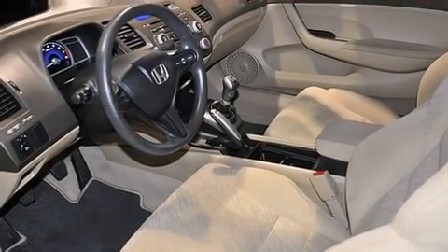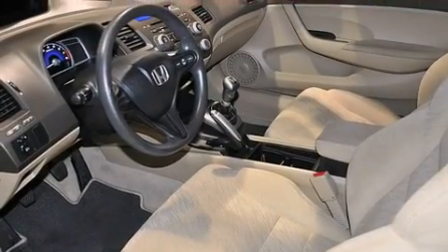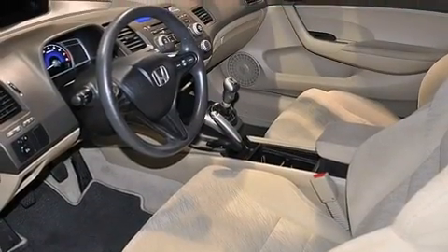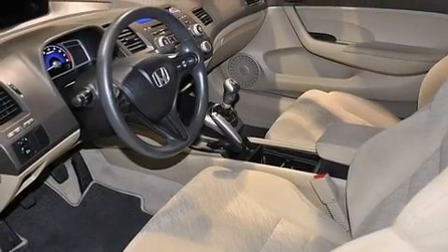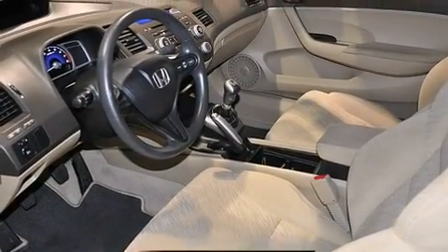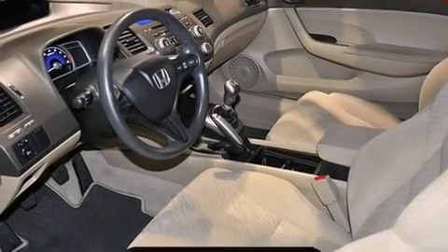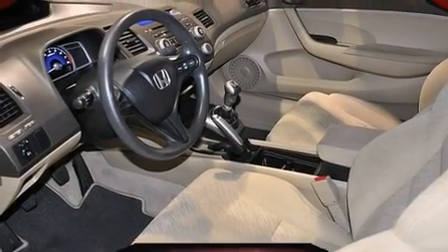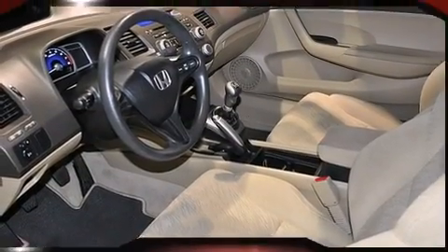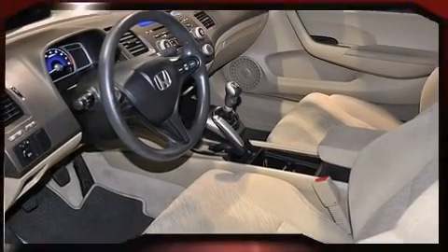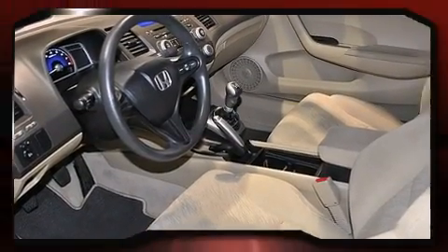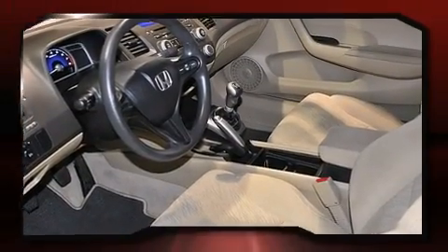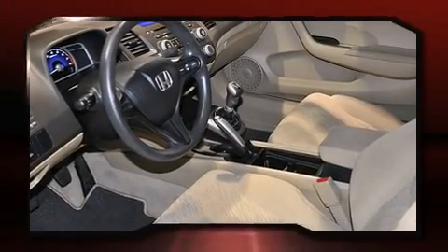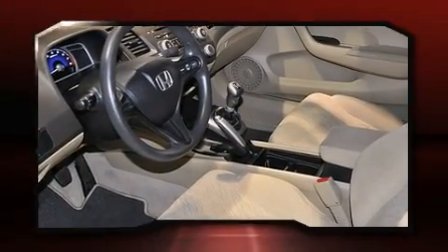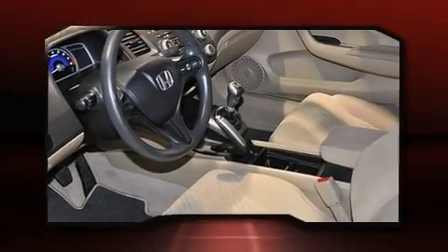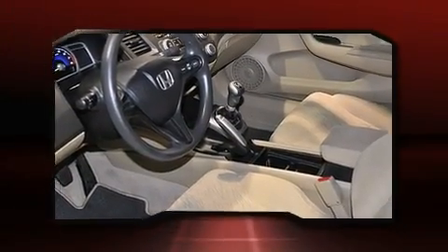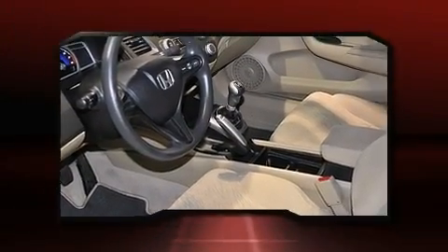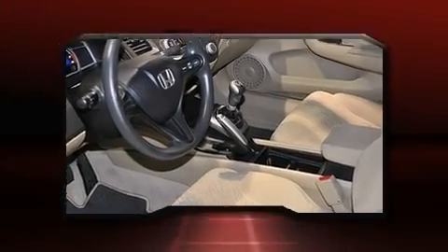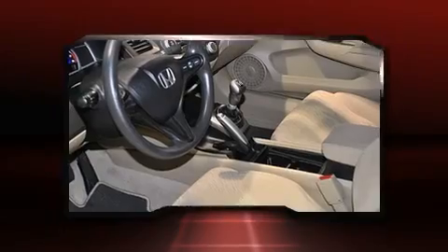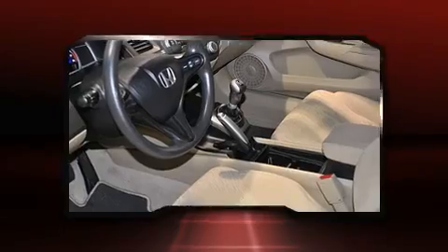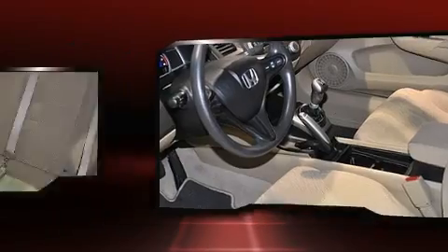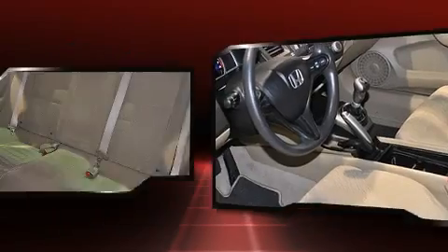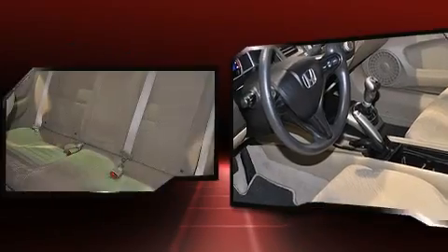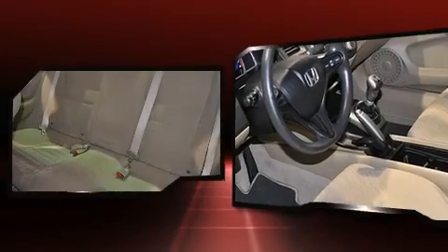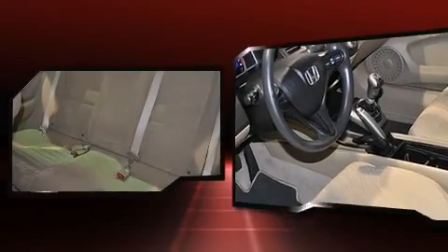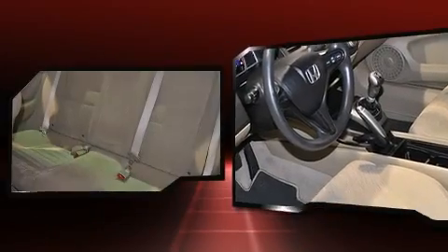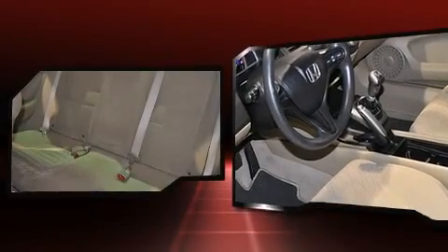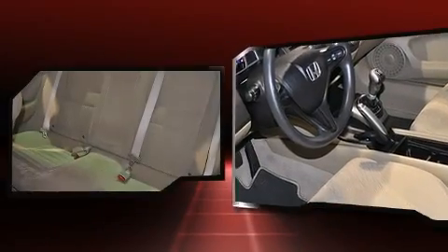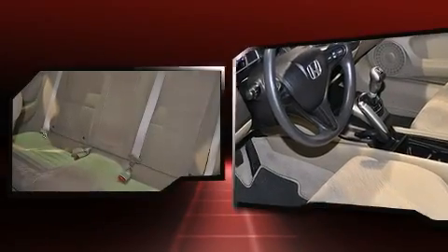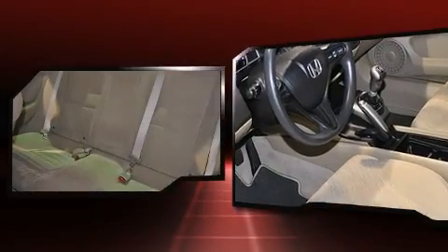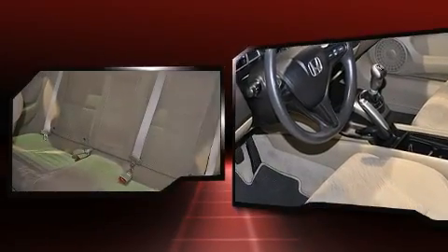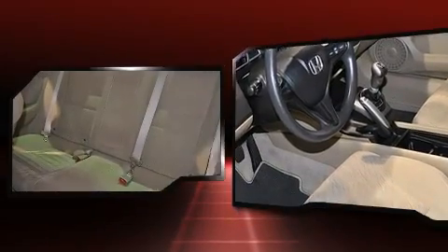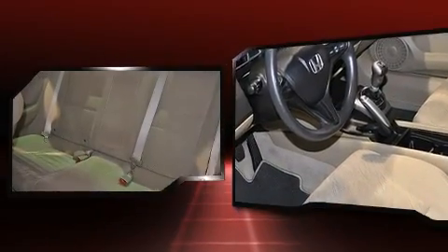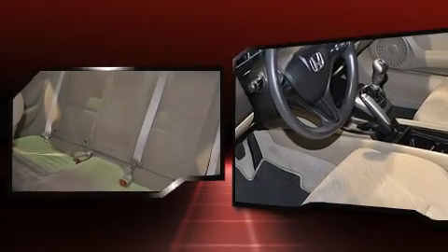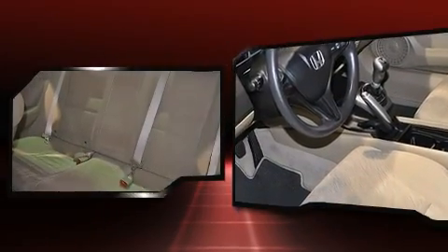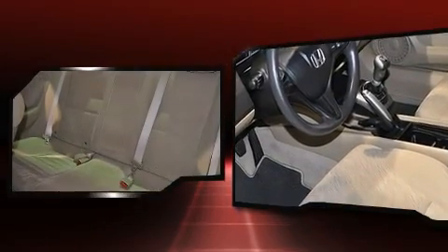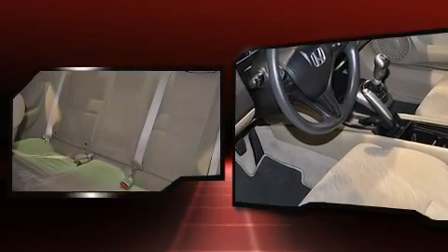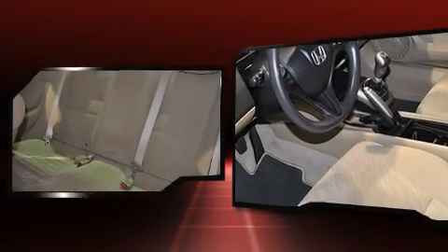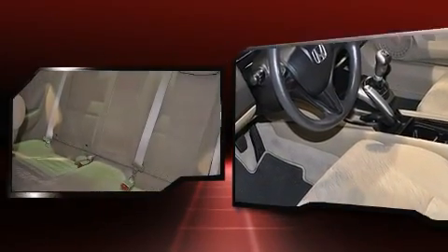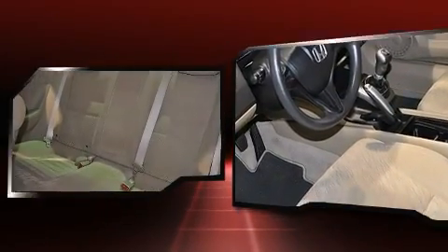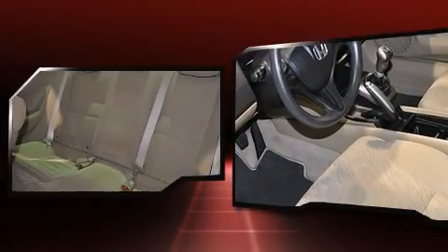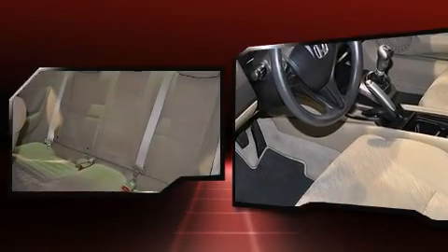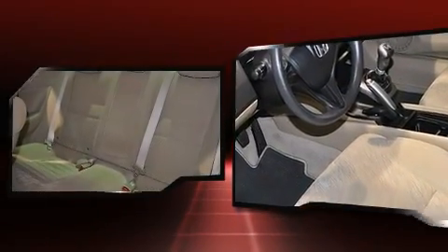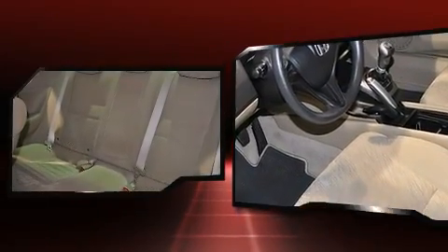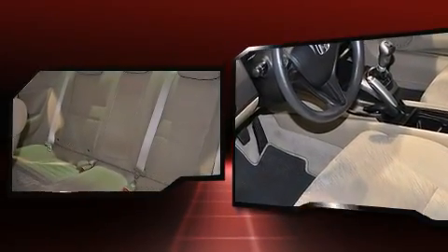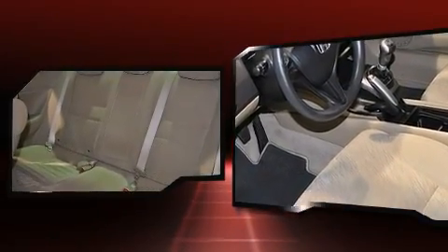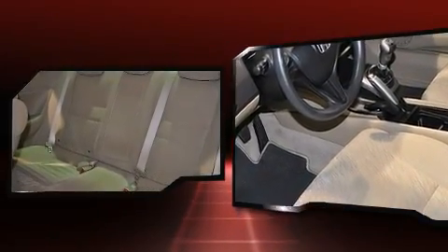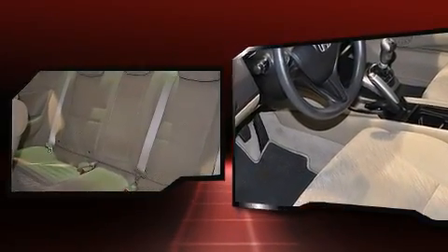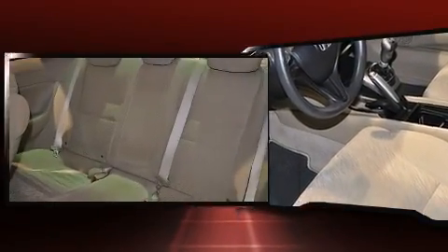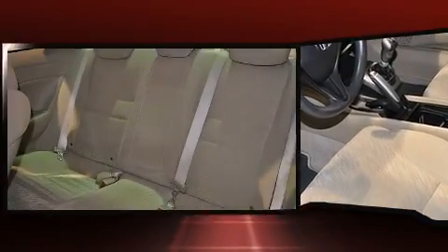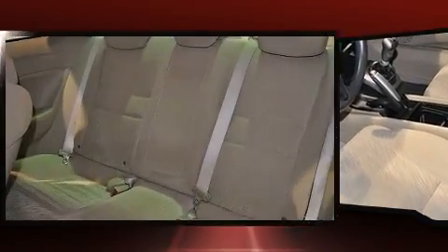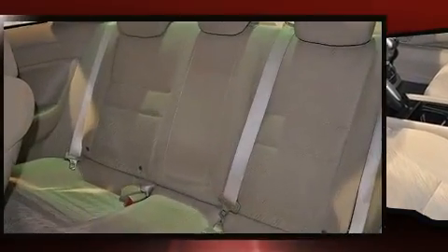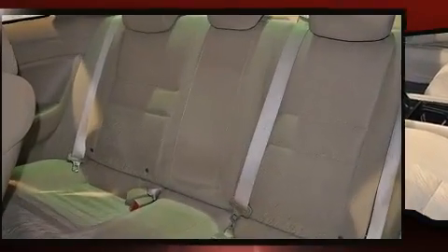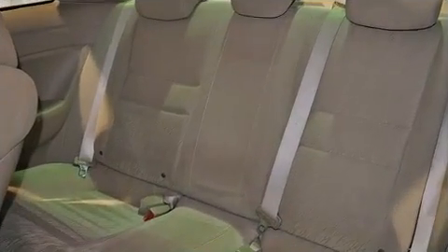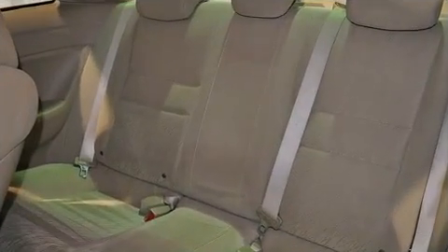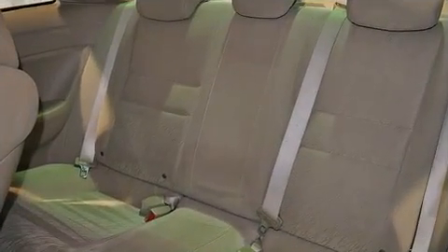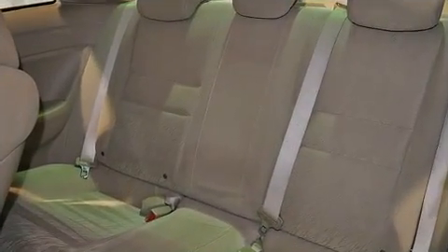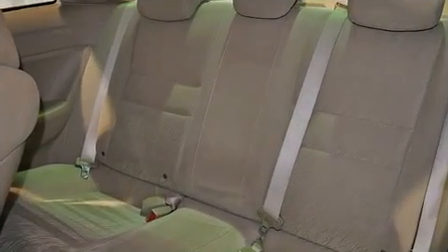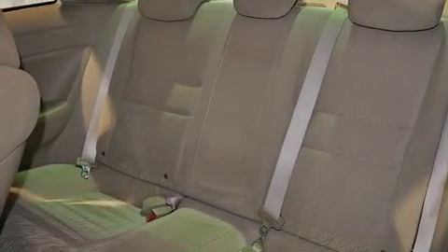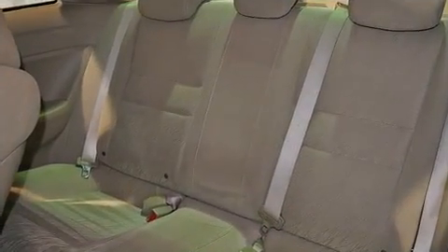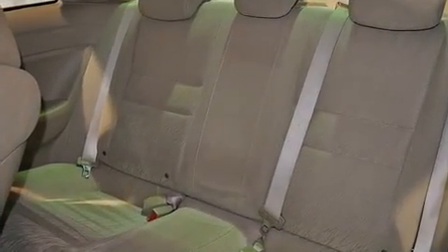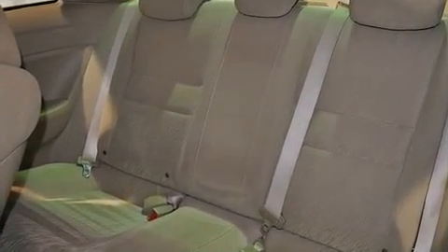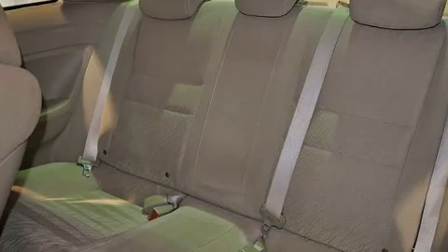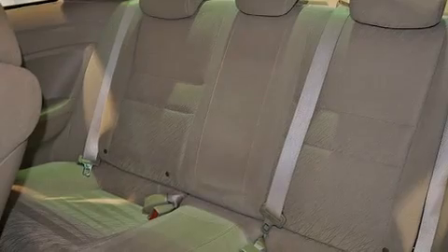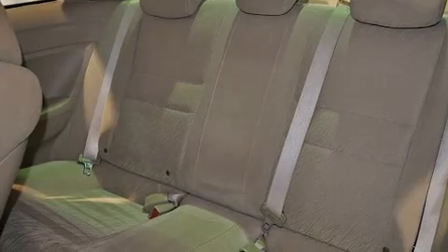Top features include front bucket seats, one-touch window functionality, remote keyless entry, and much more.